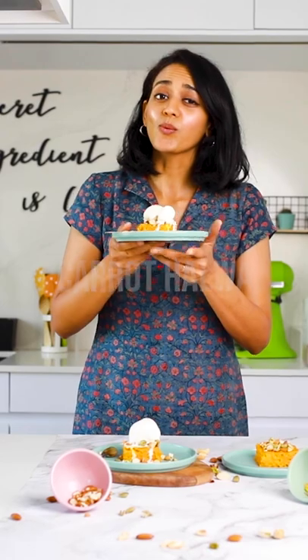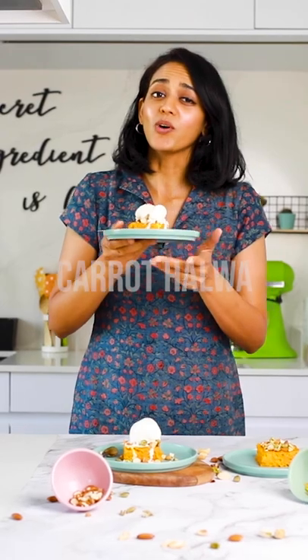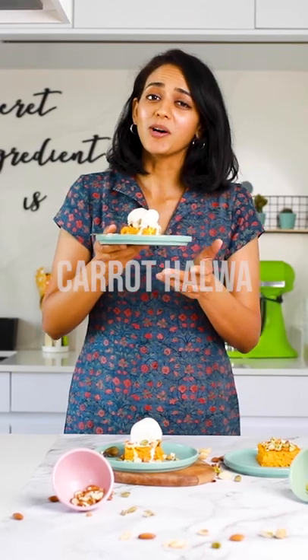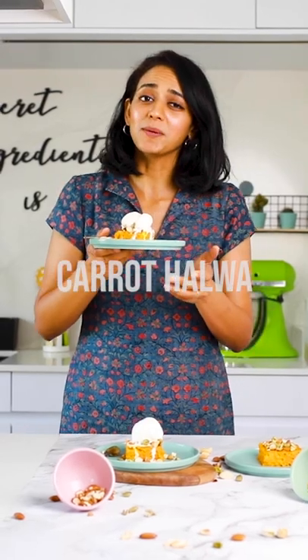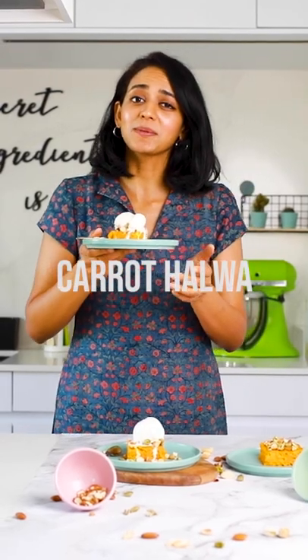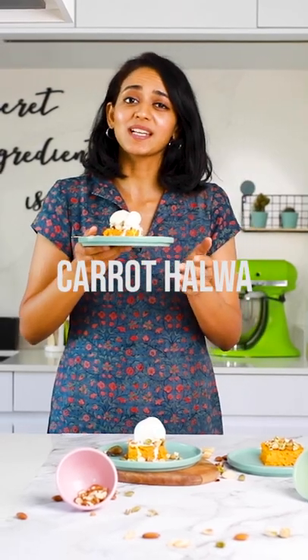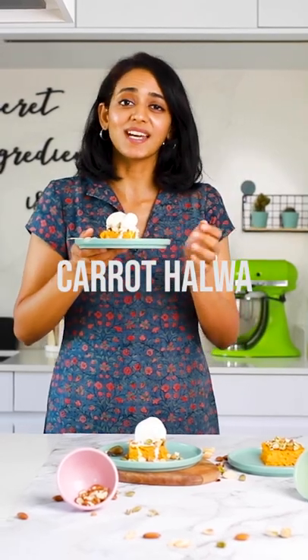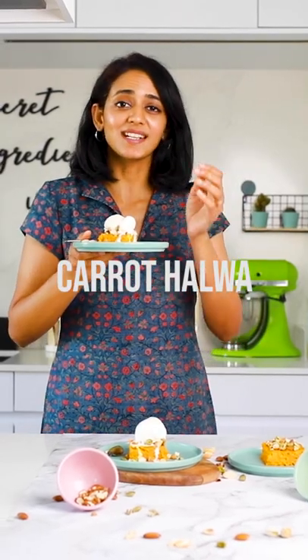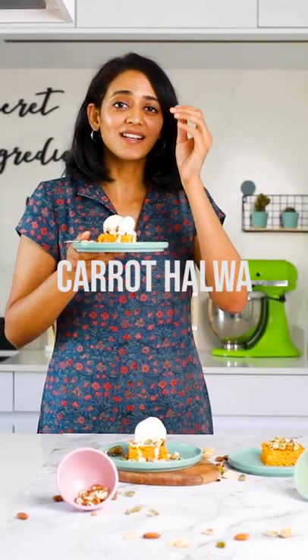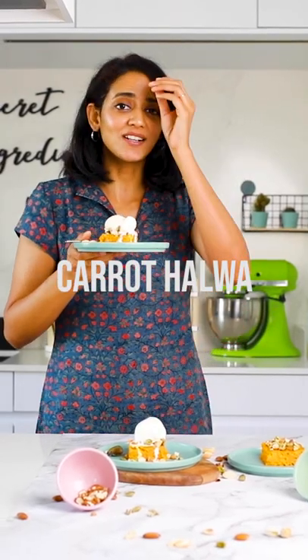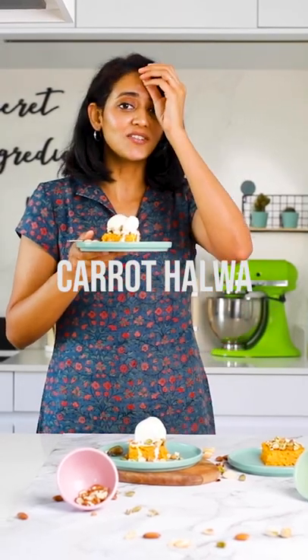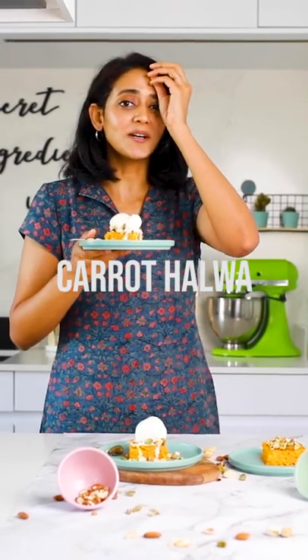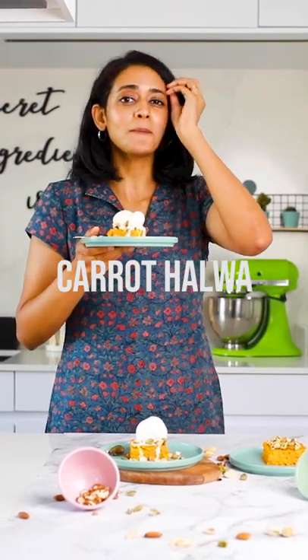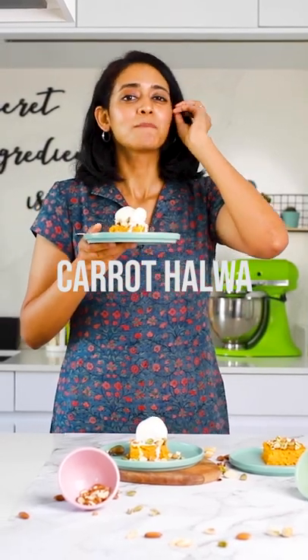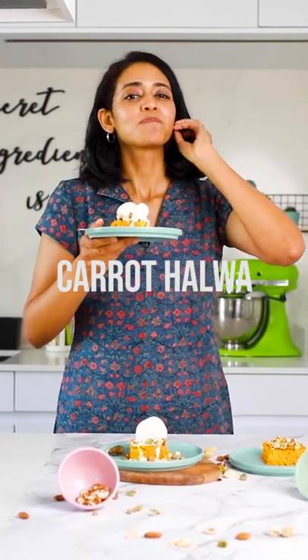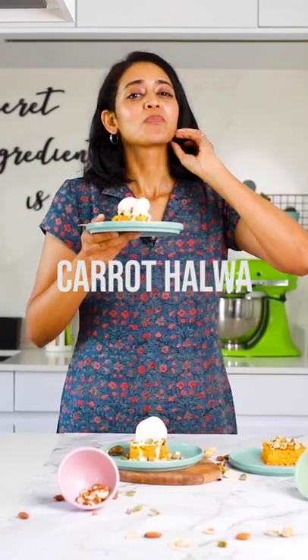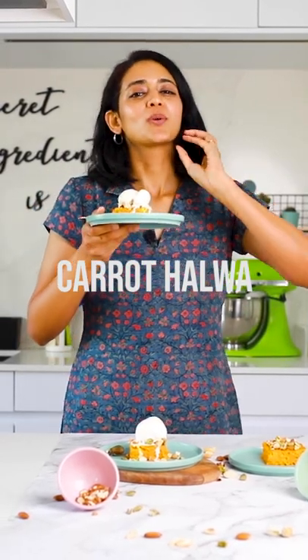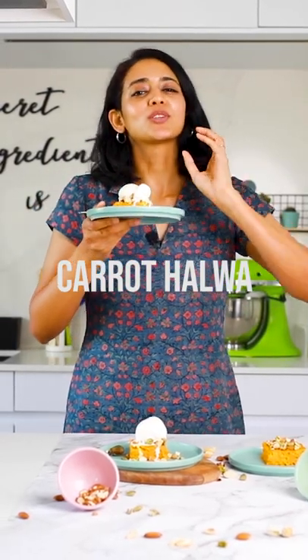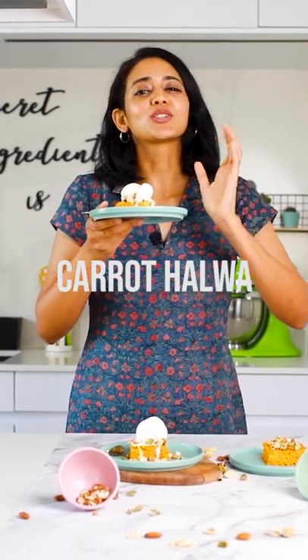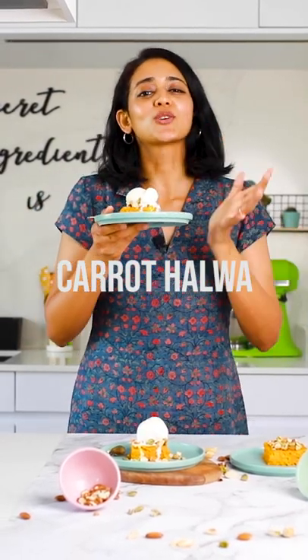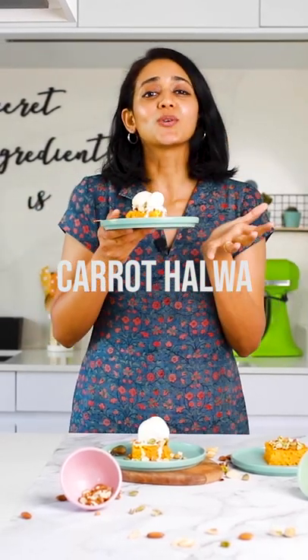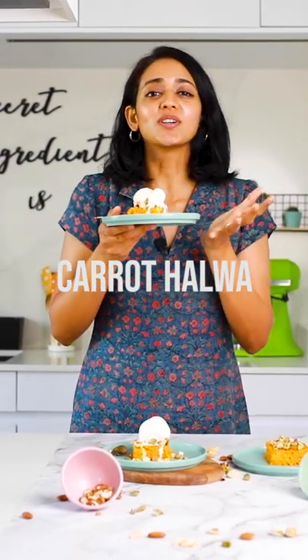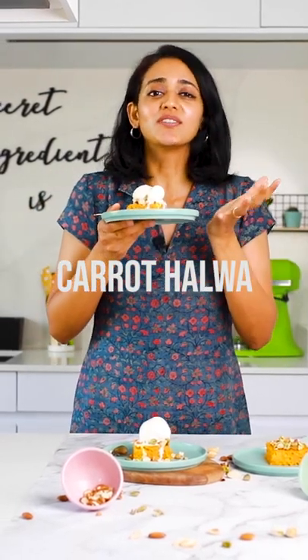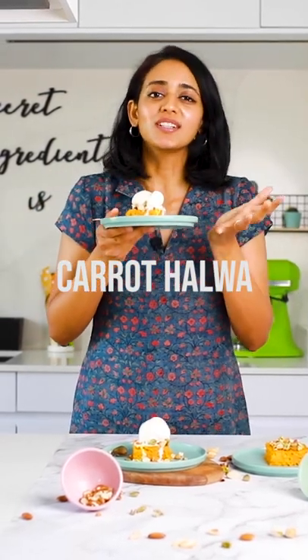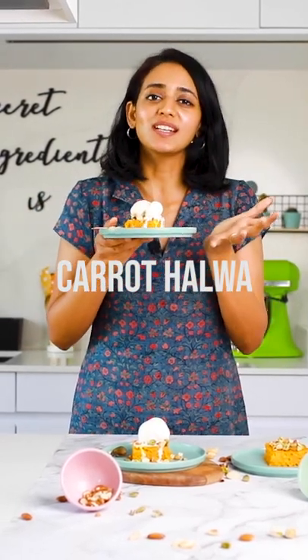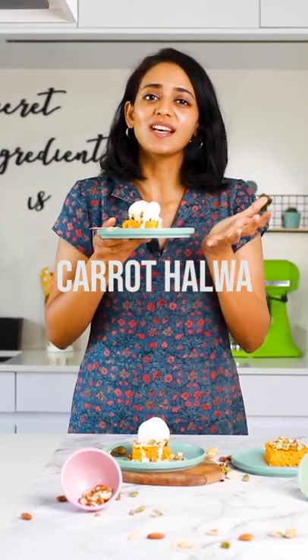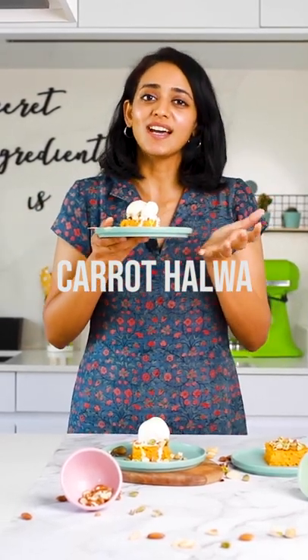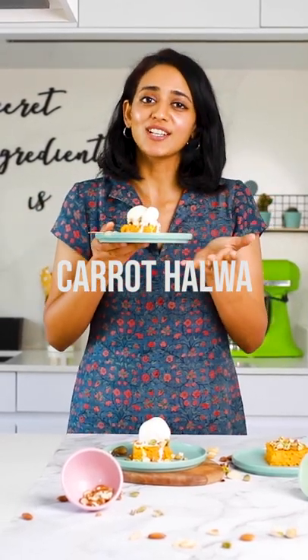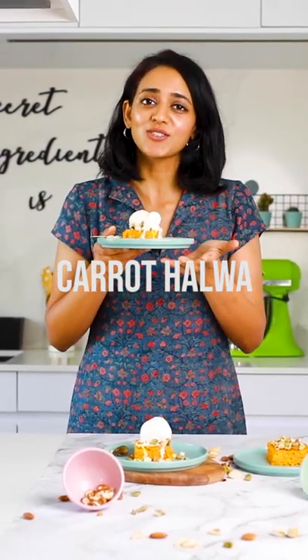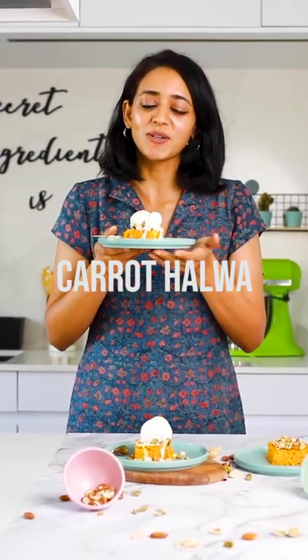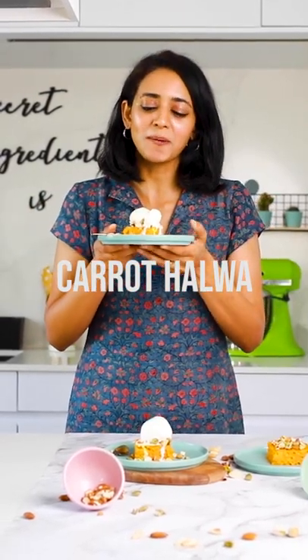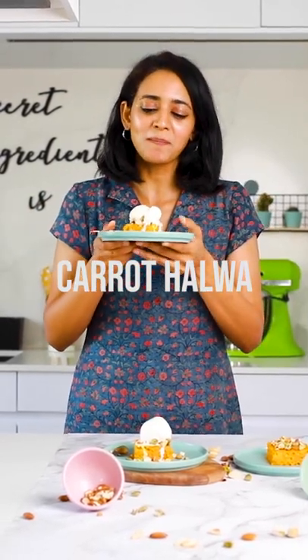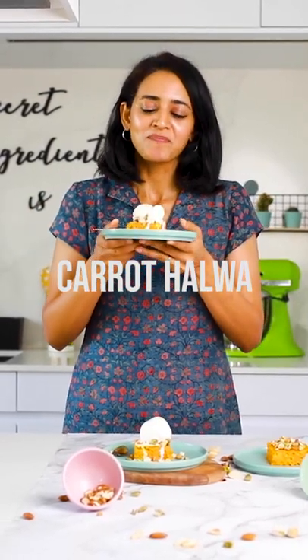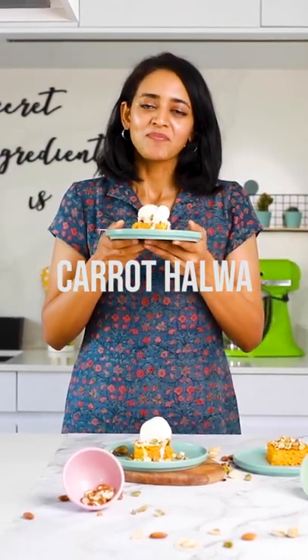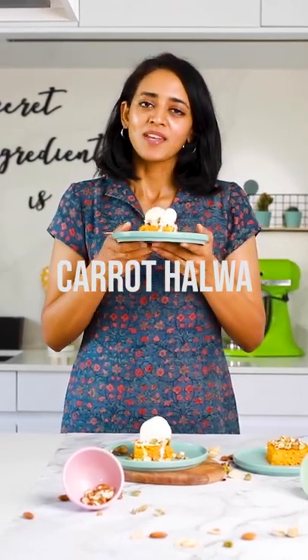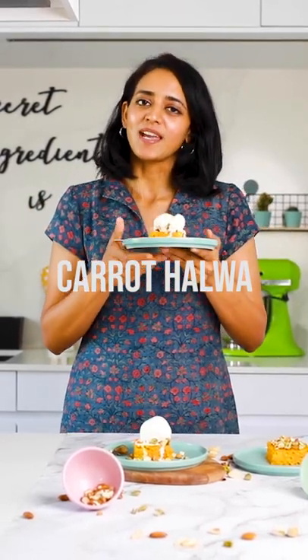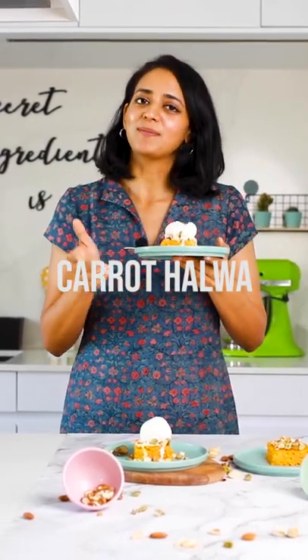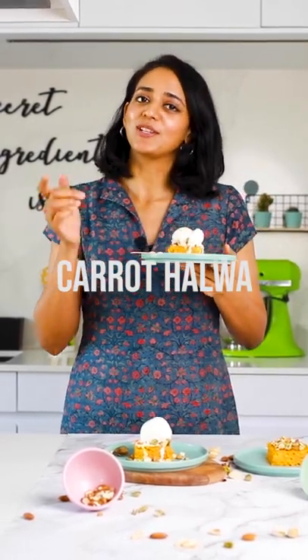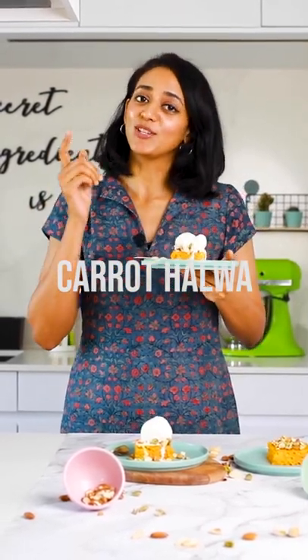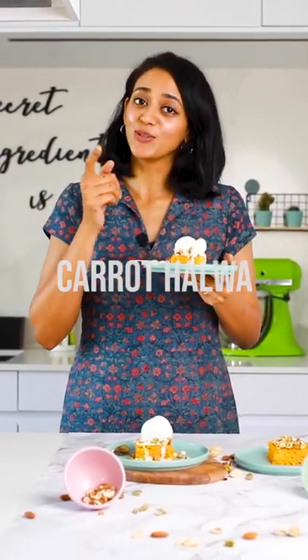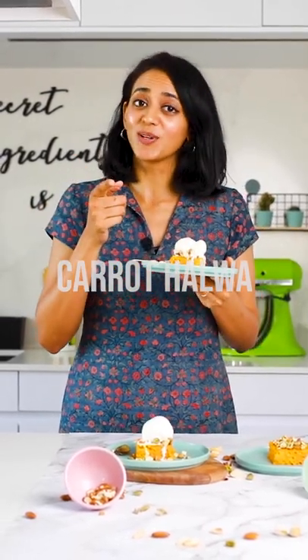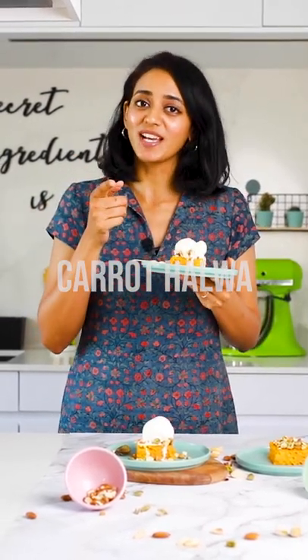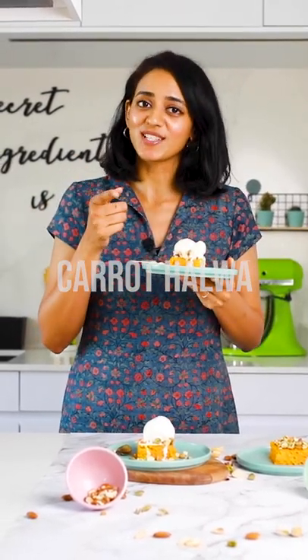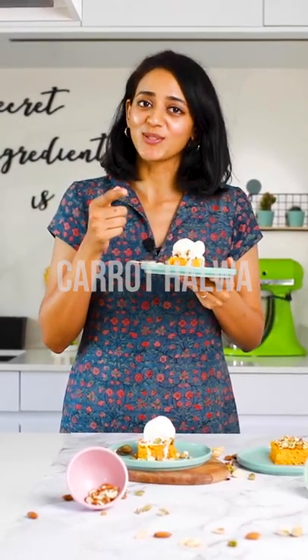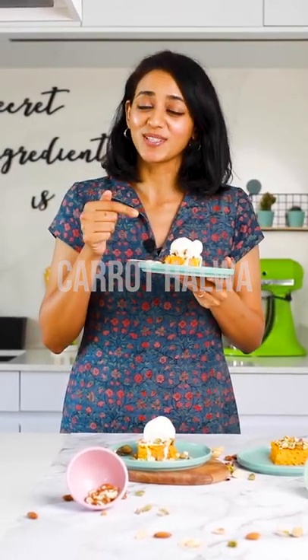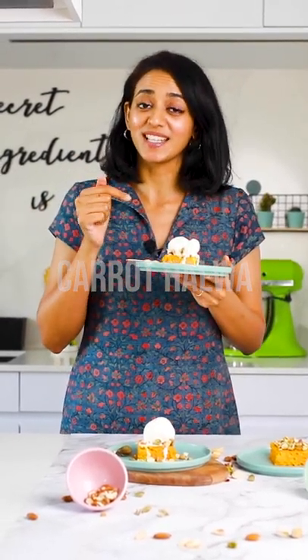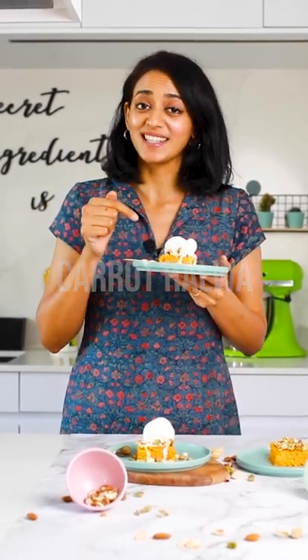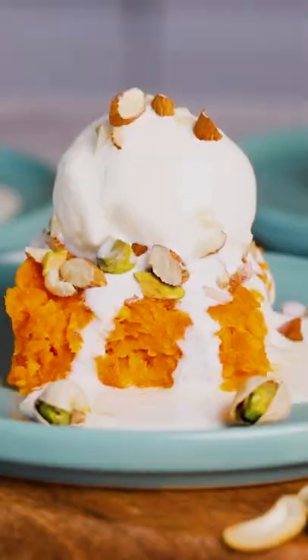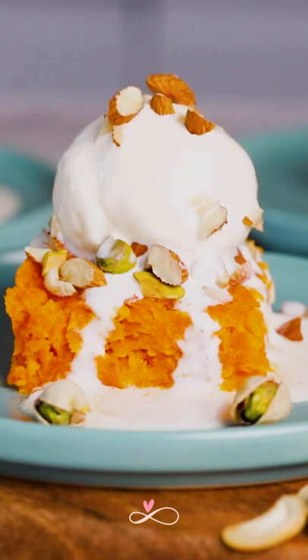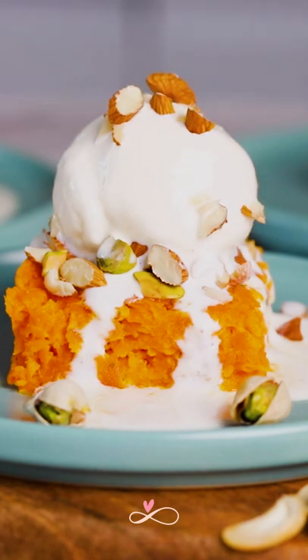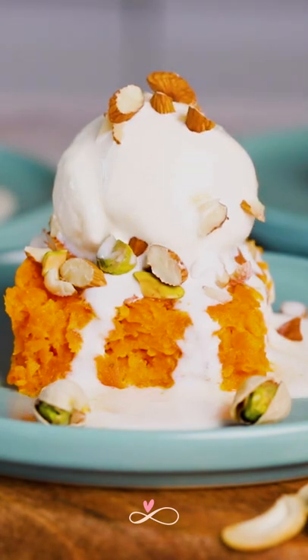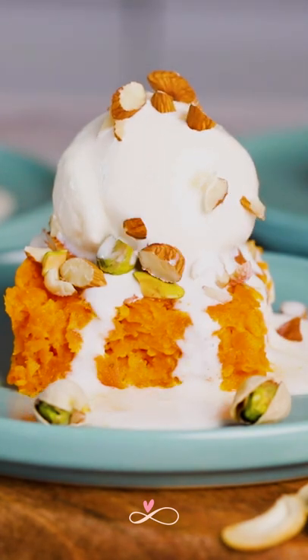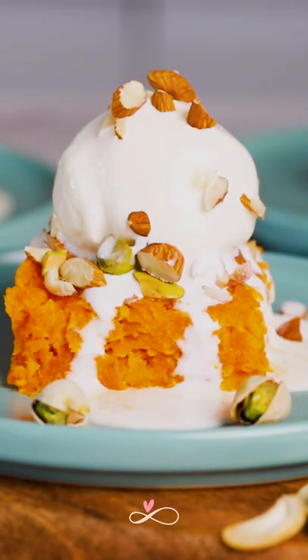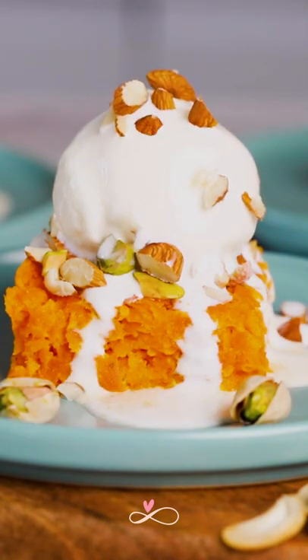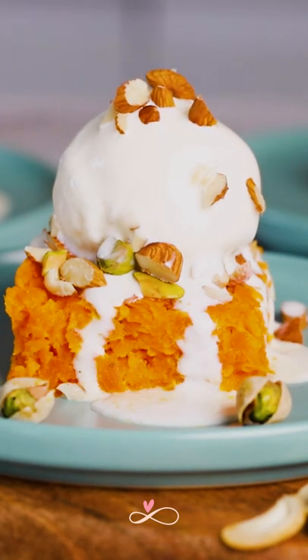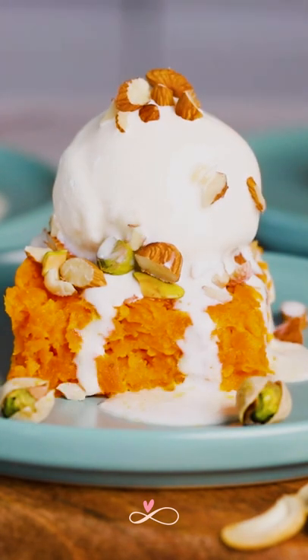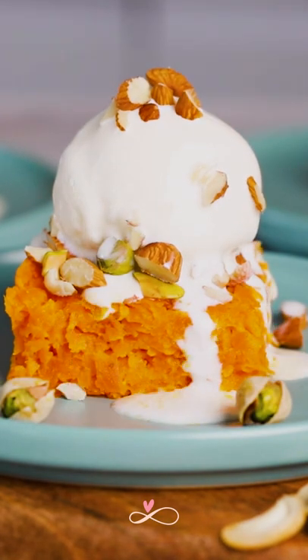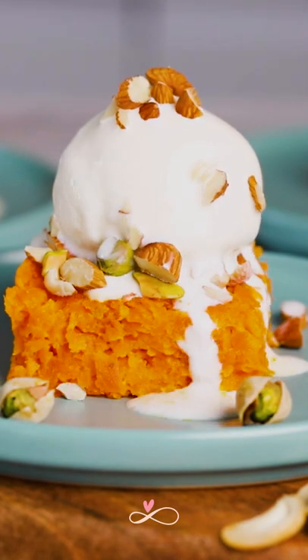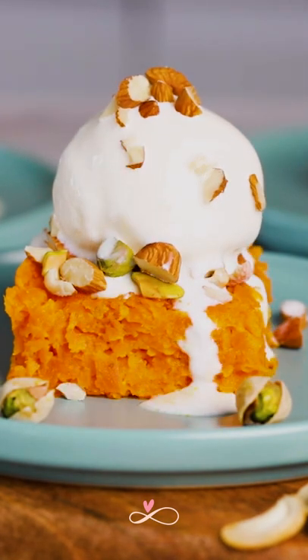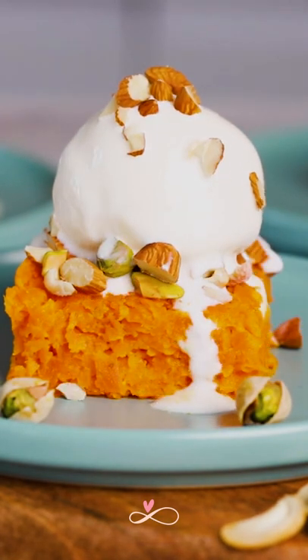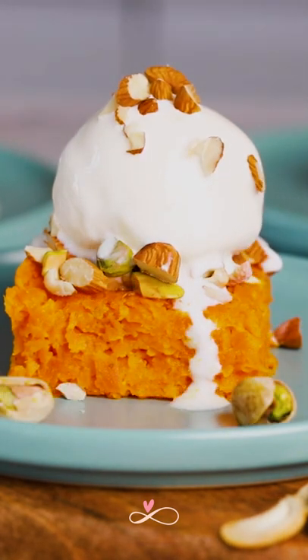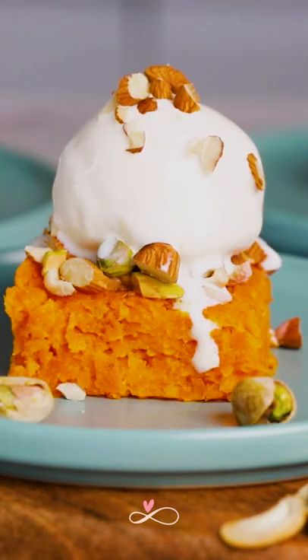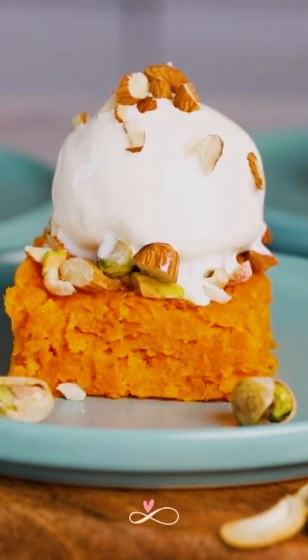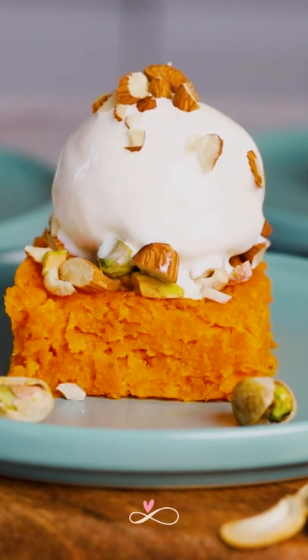Warm carrot halva with cold vanilla ice cream. You guys know that this is an unbeatable combination.